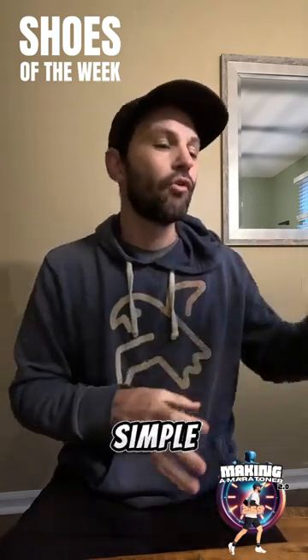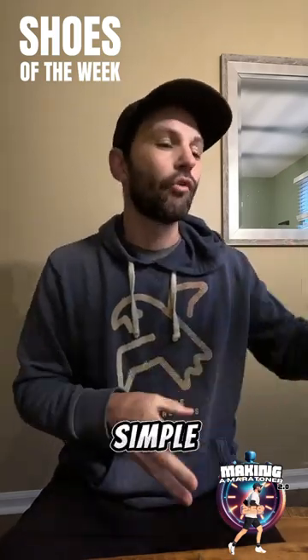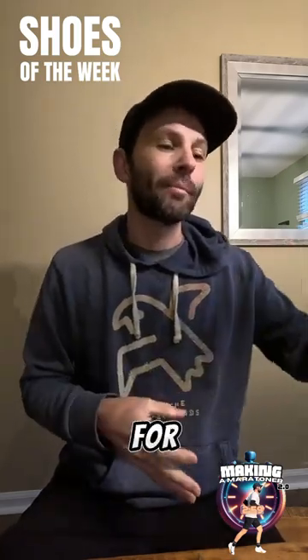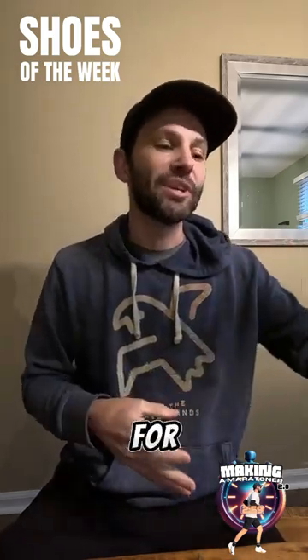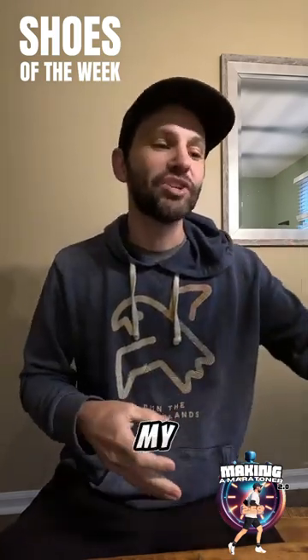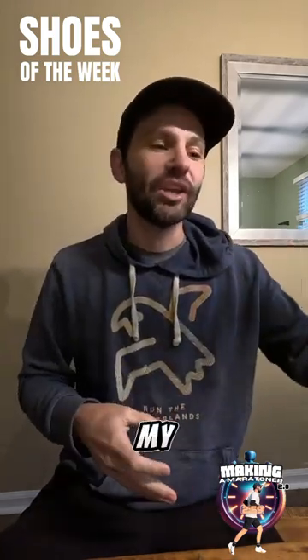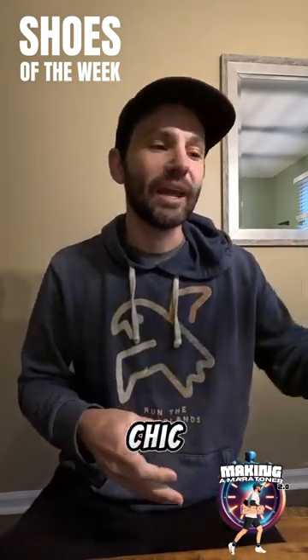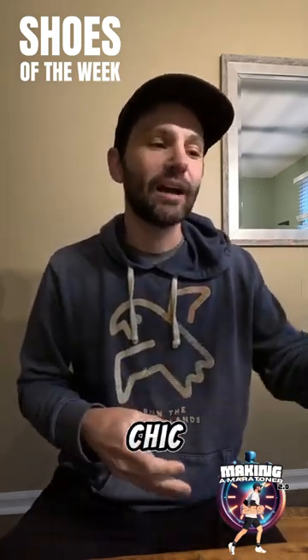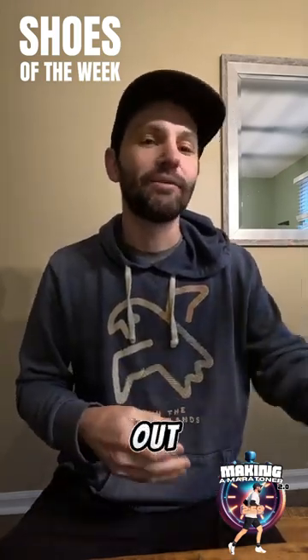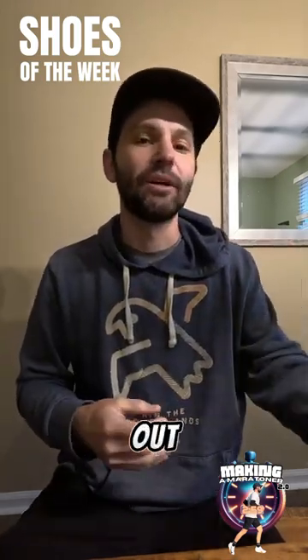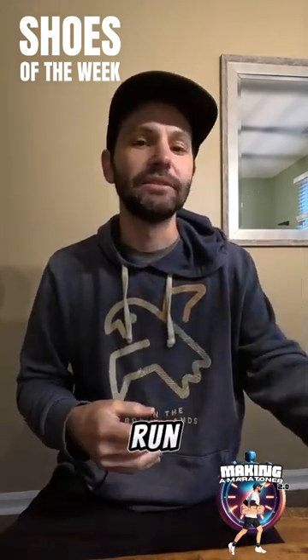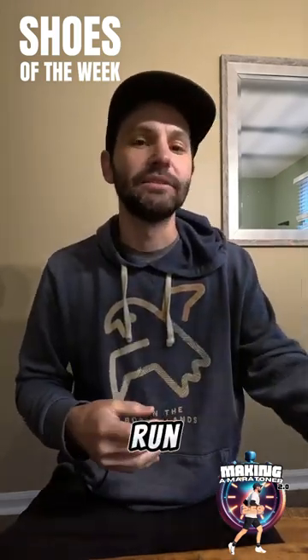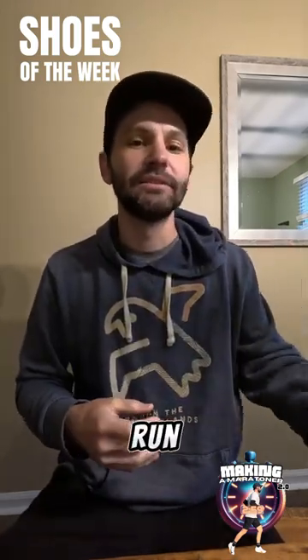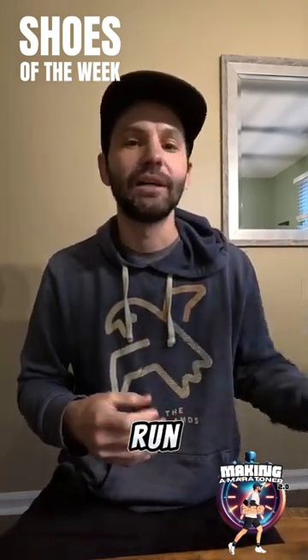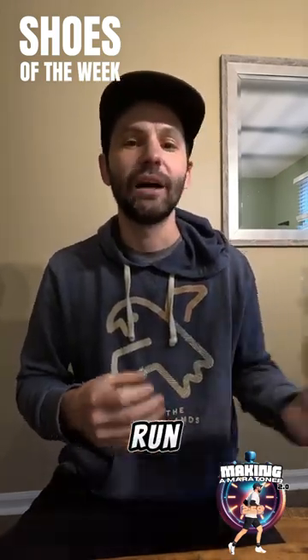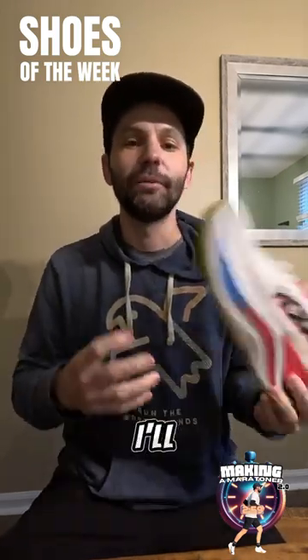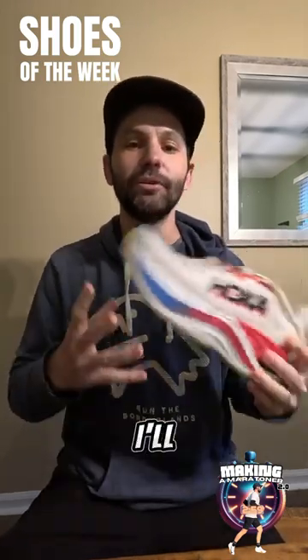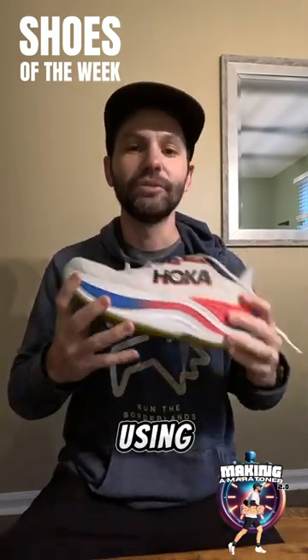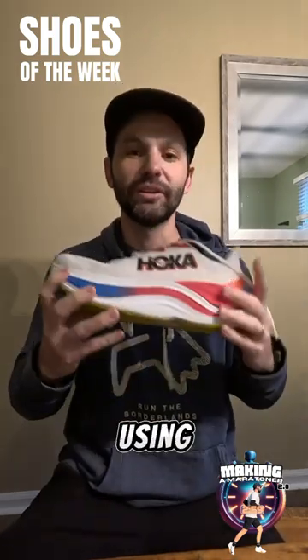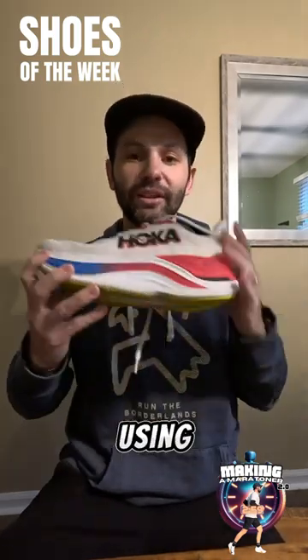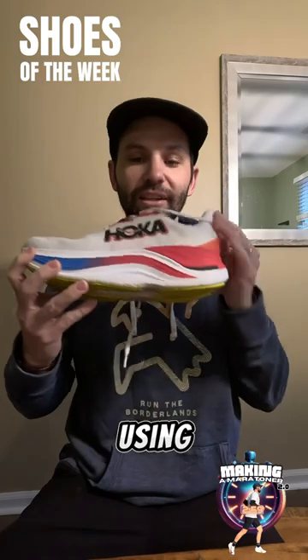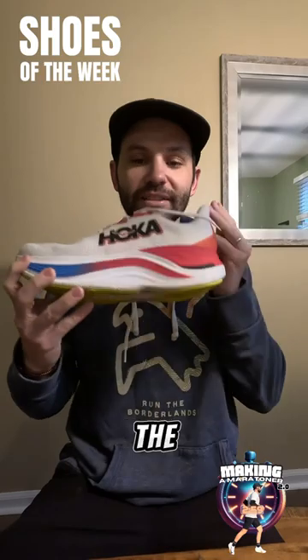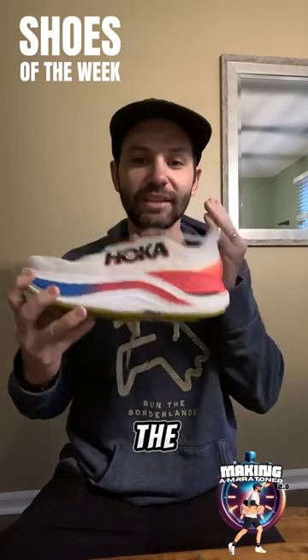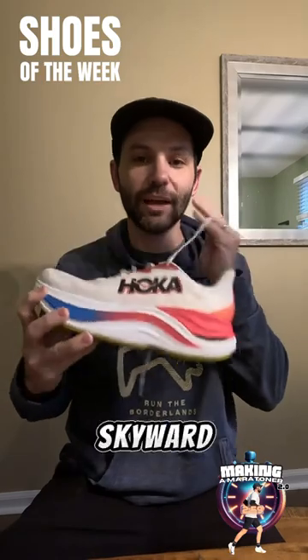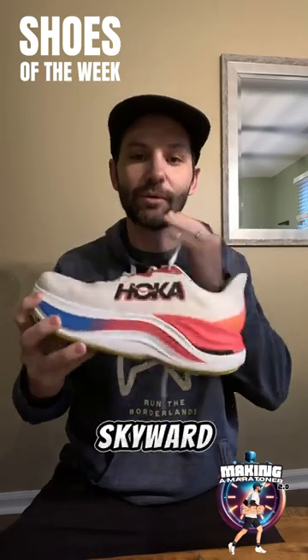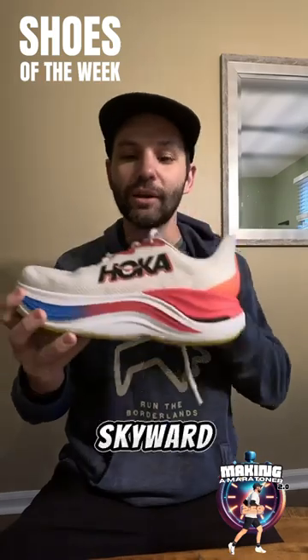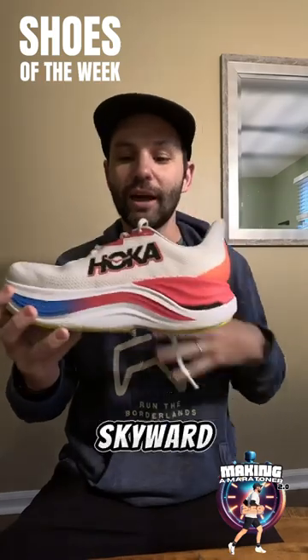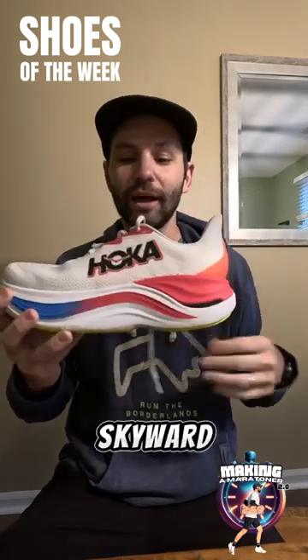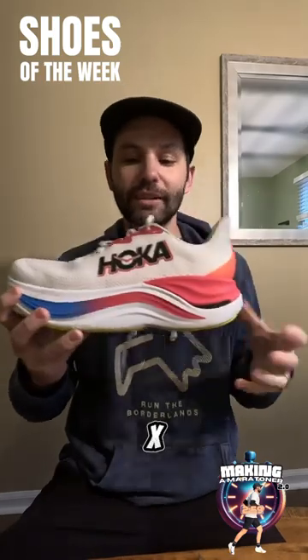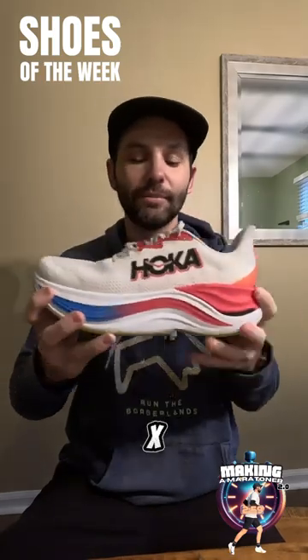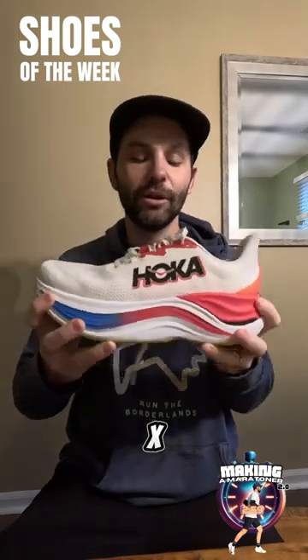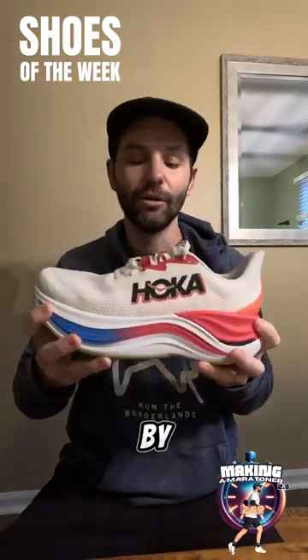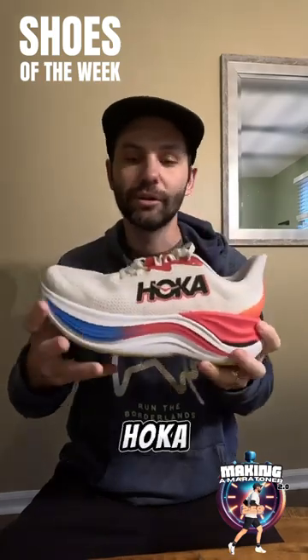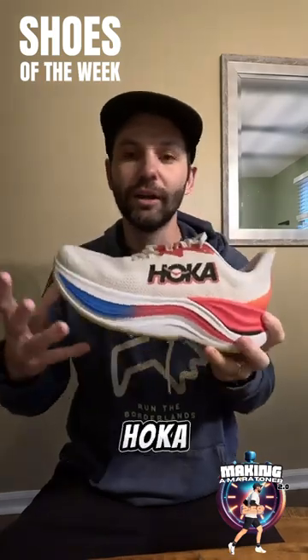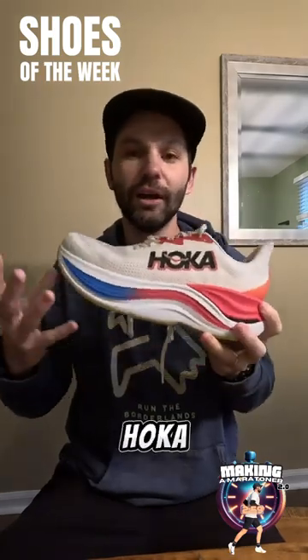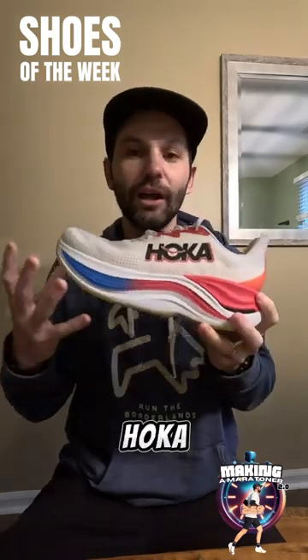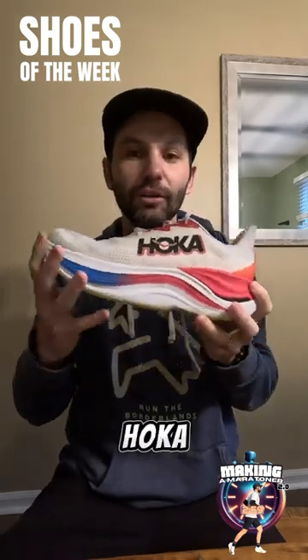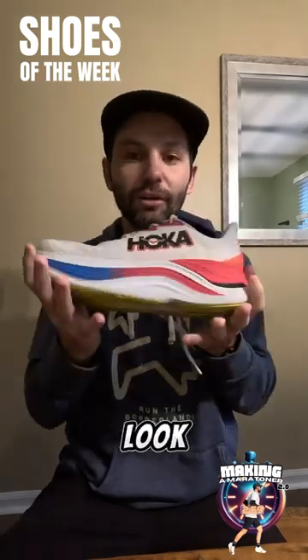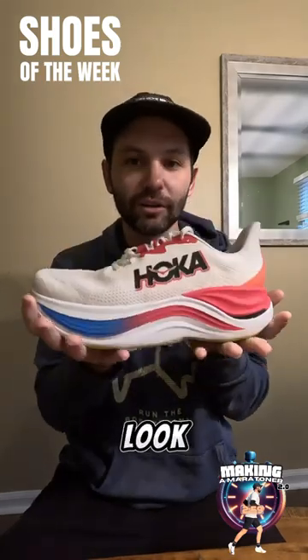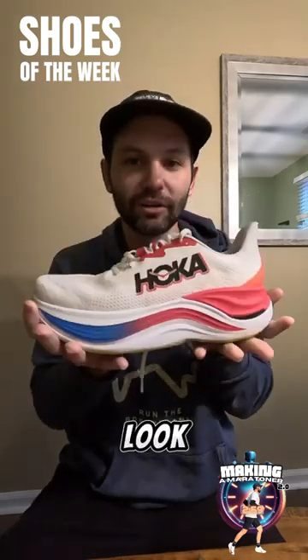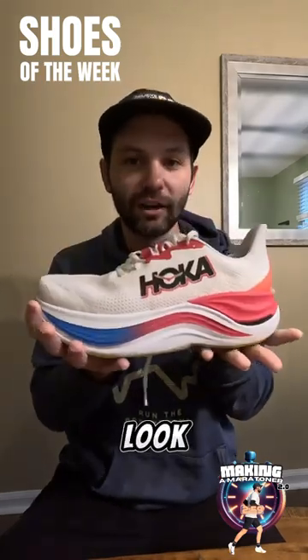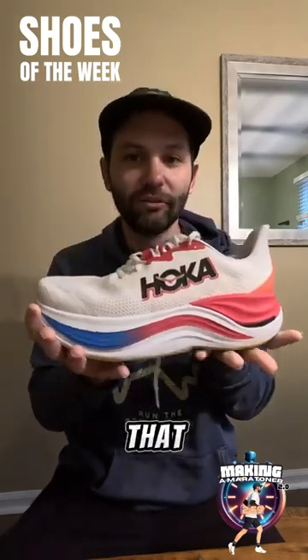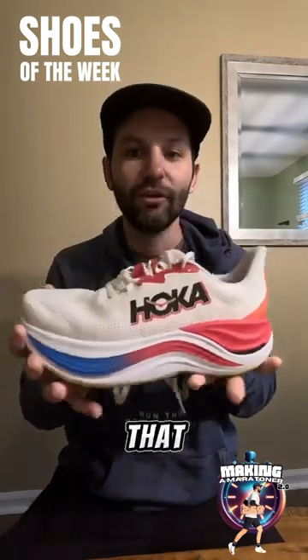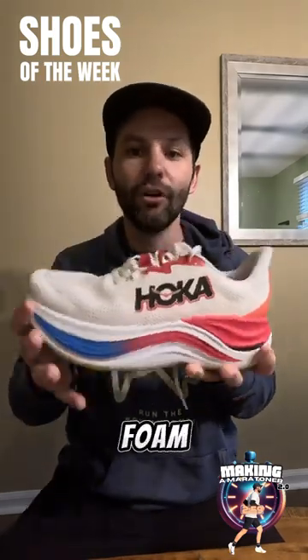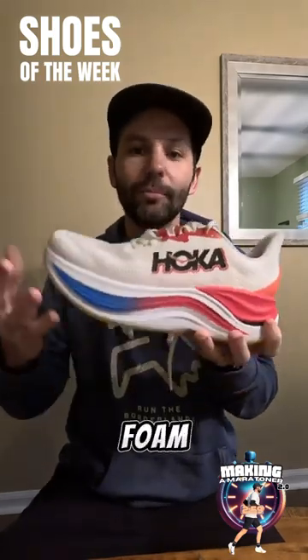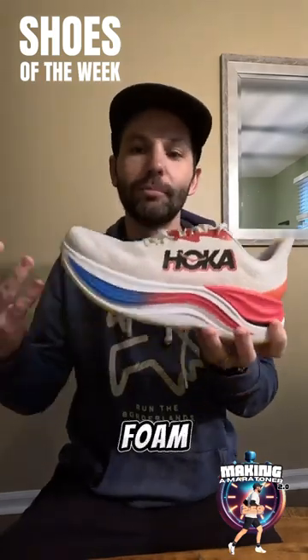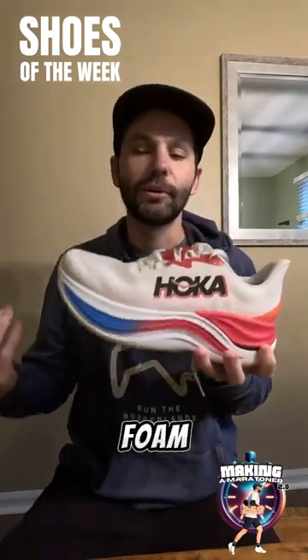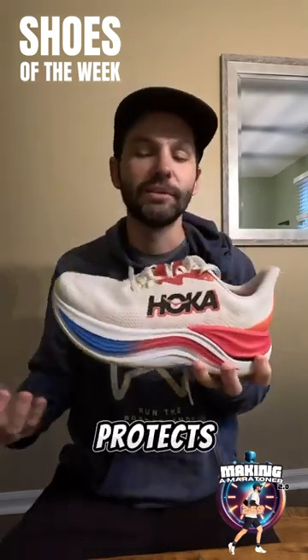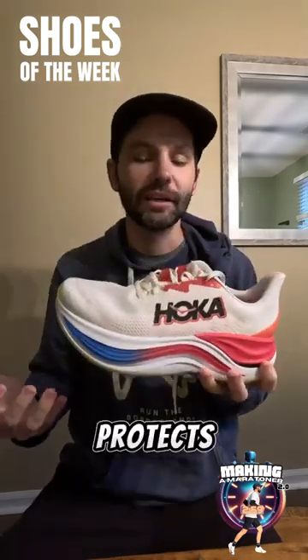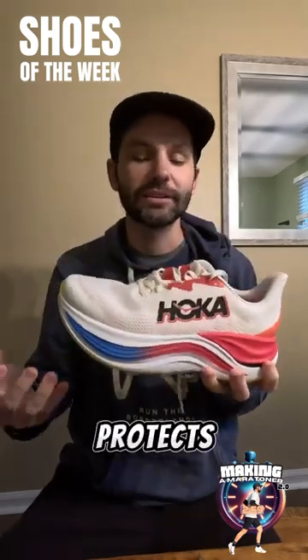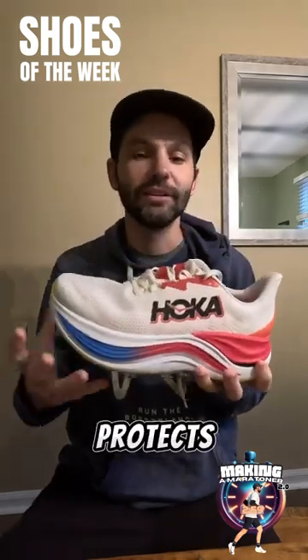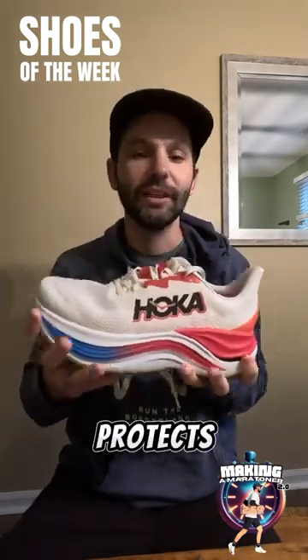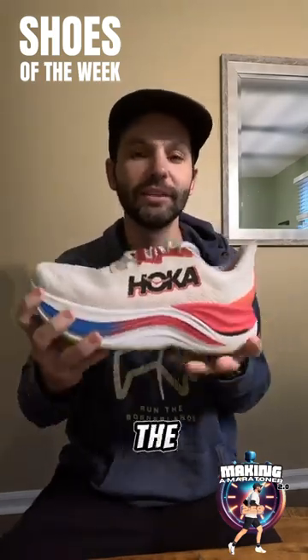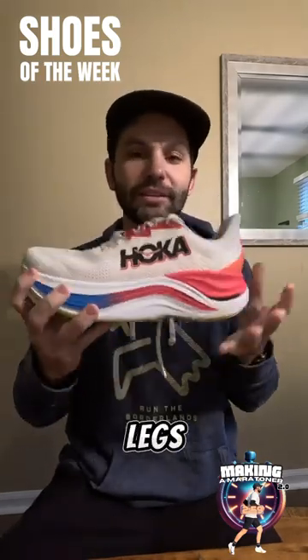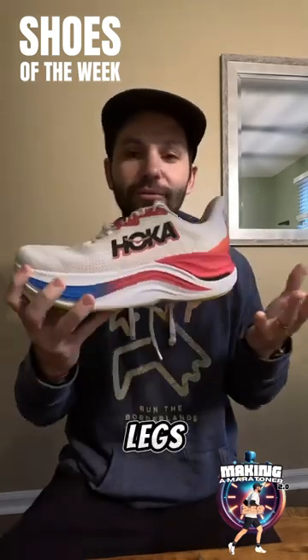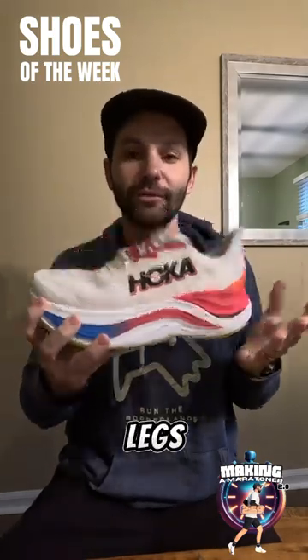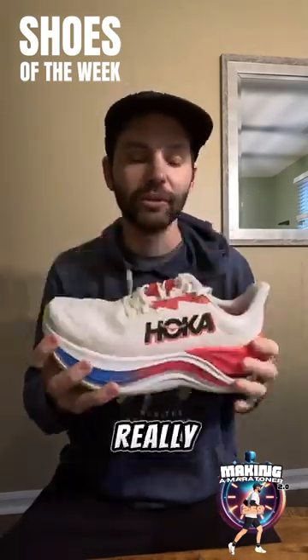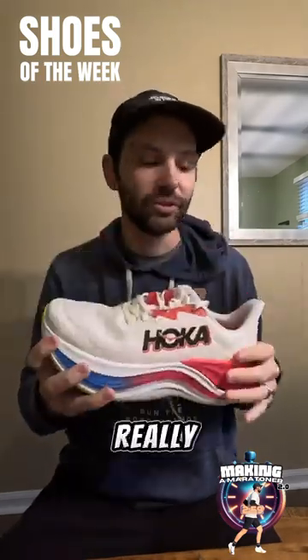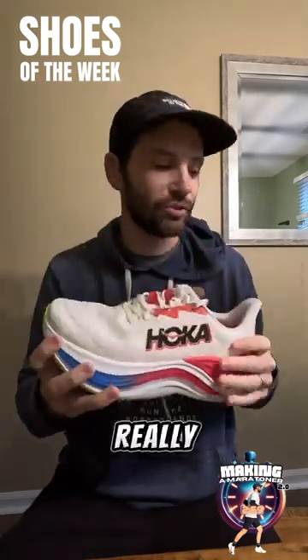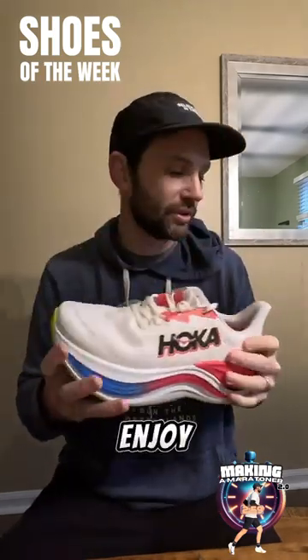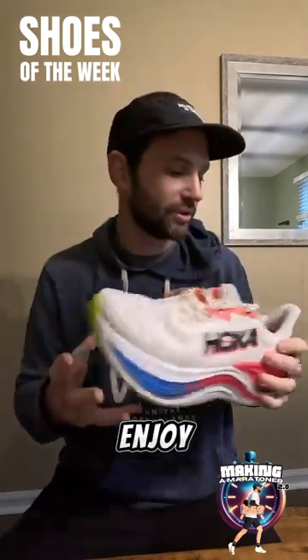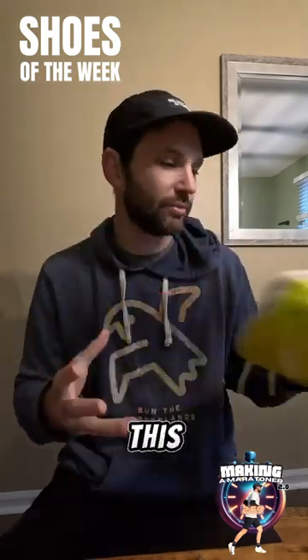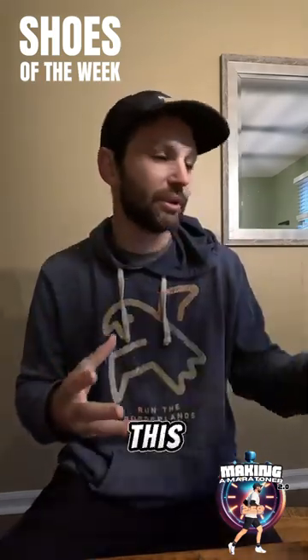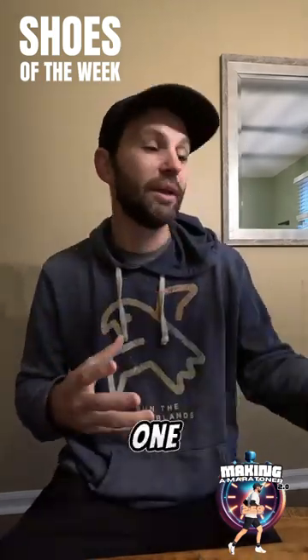For my ShakeOut Run, I'll be using the Skyward X by Hoka. Look at that foam — protects the legs. Really enjoy this one.